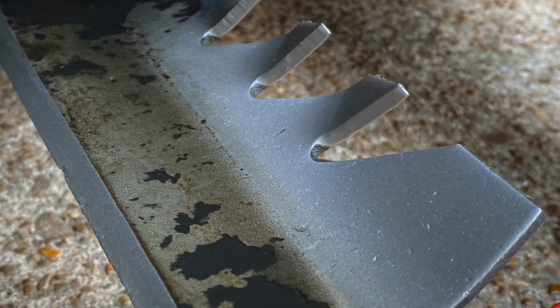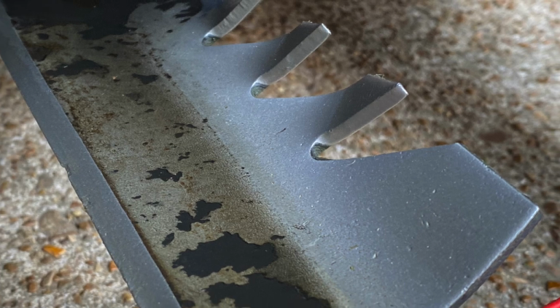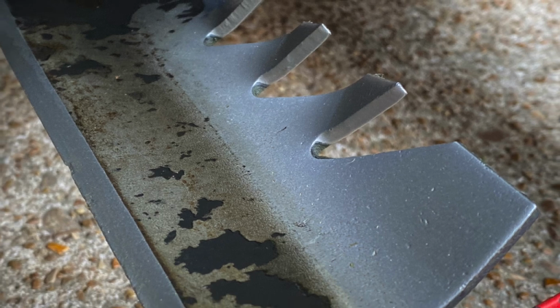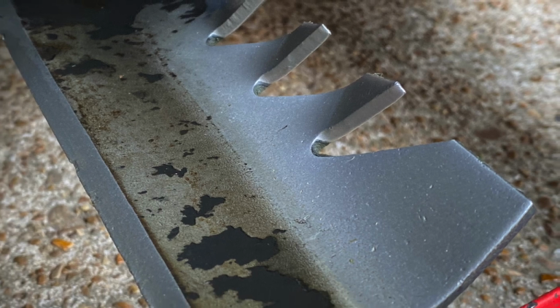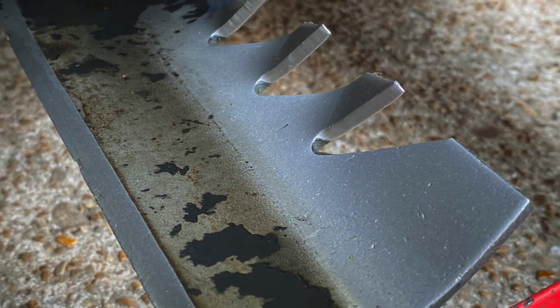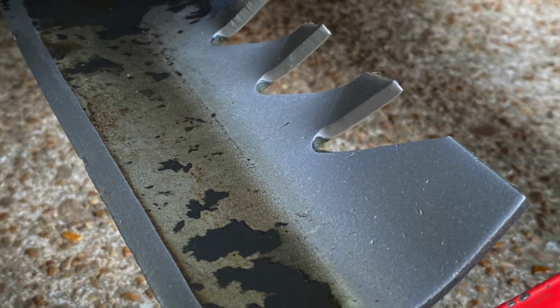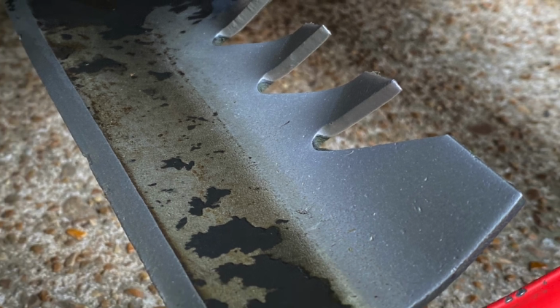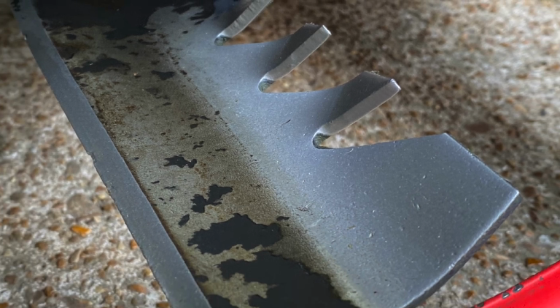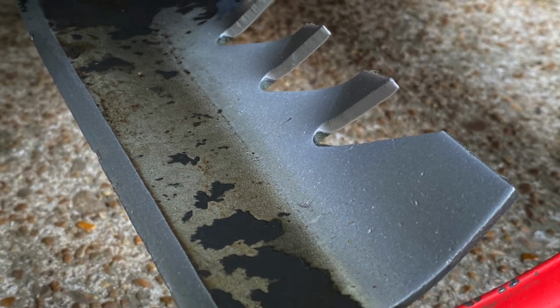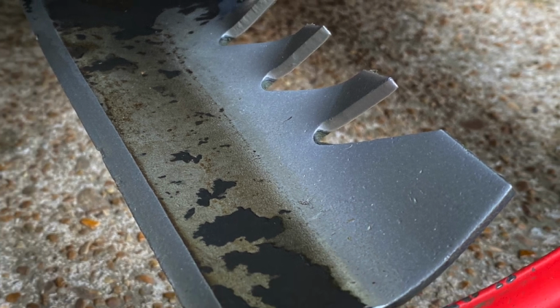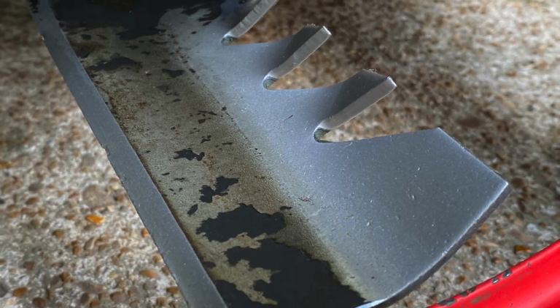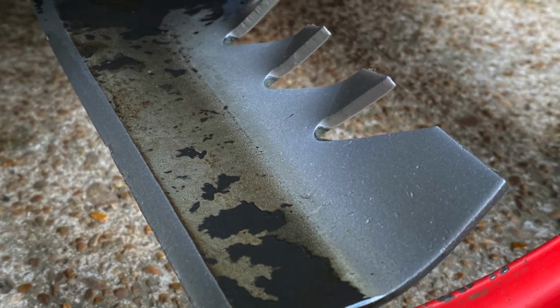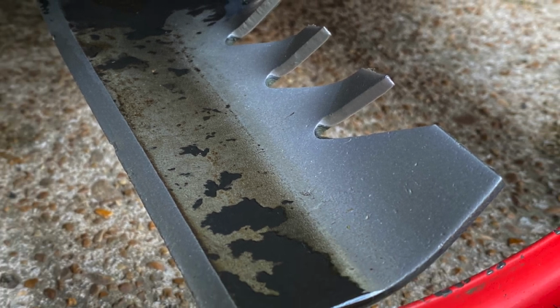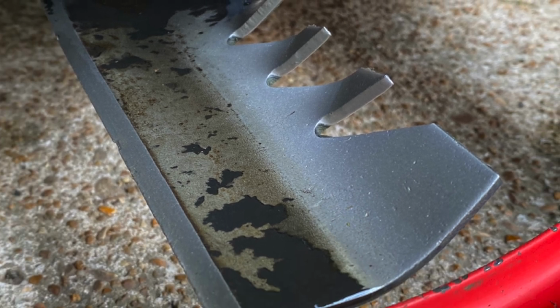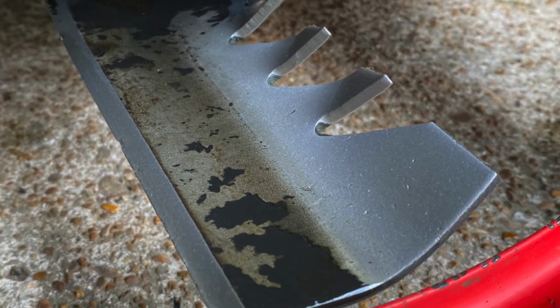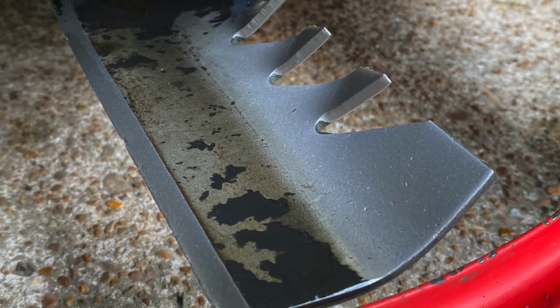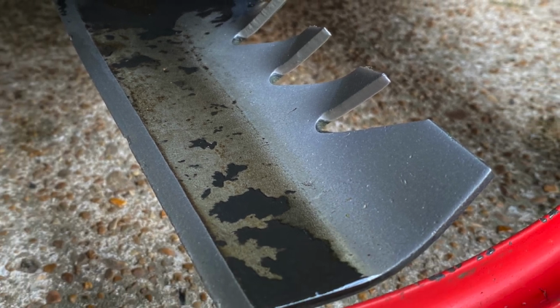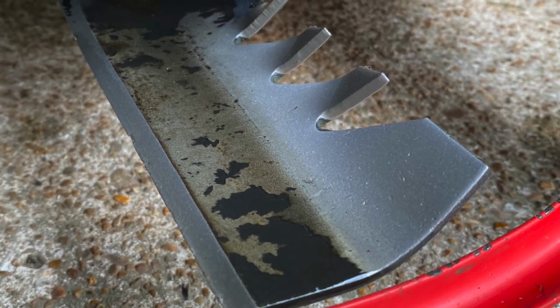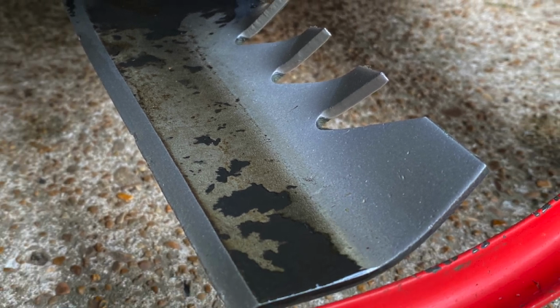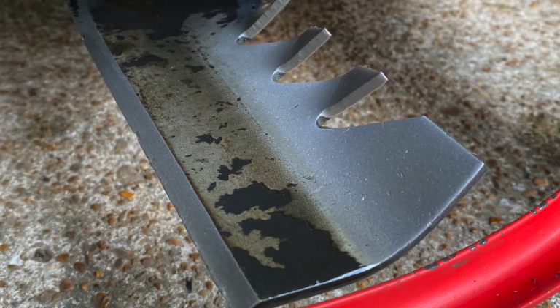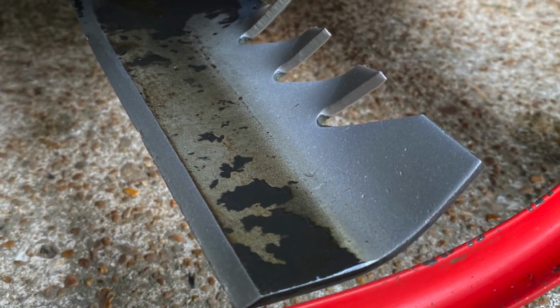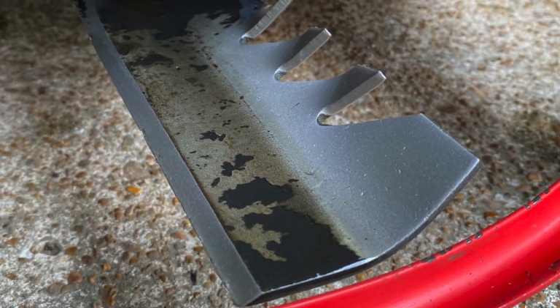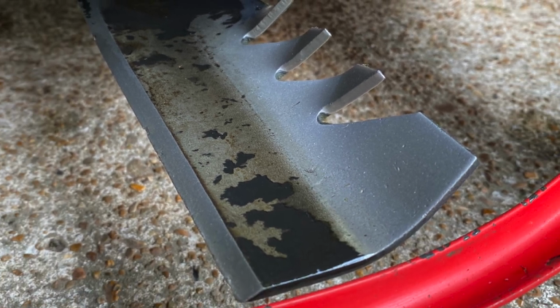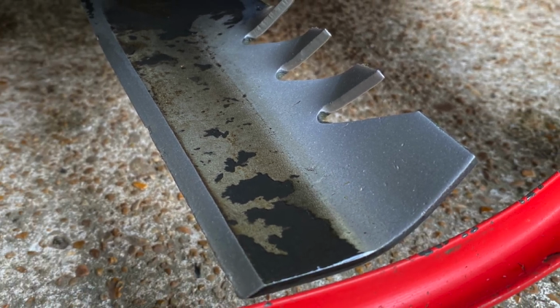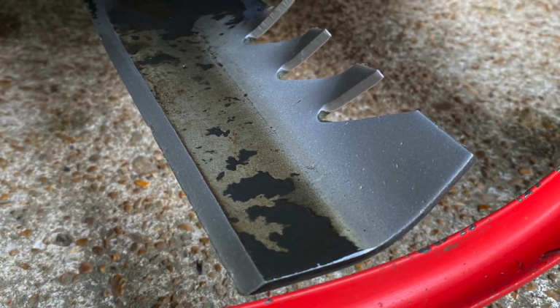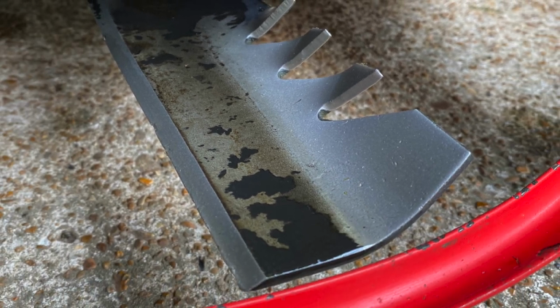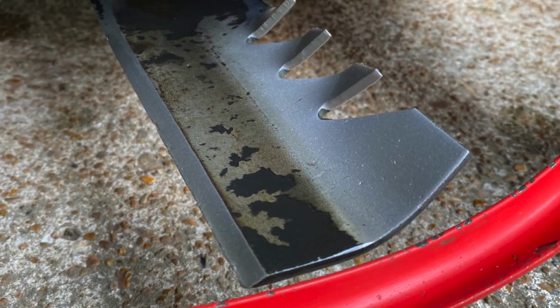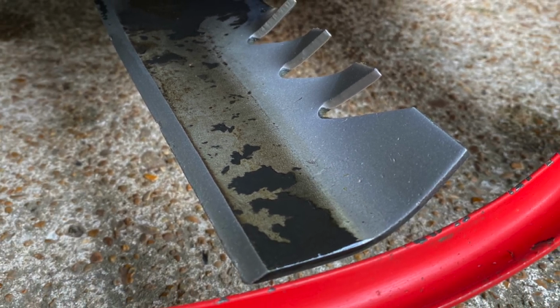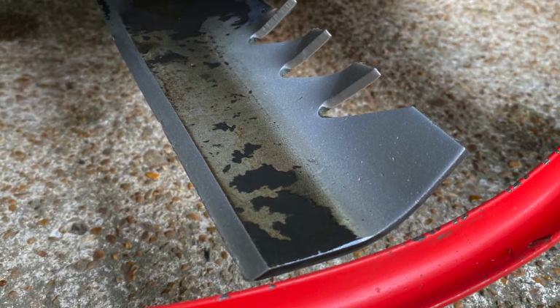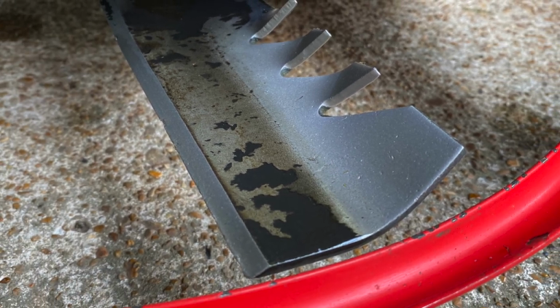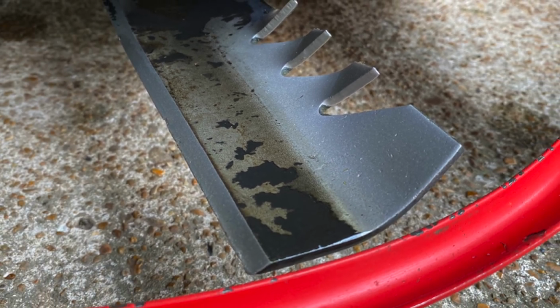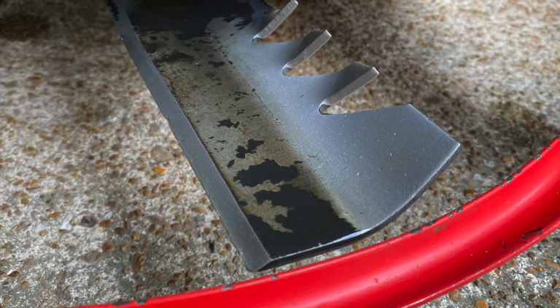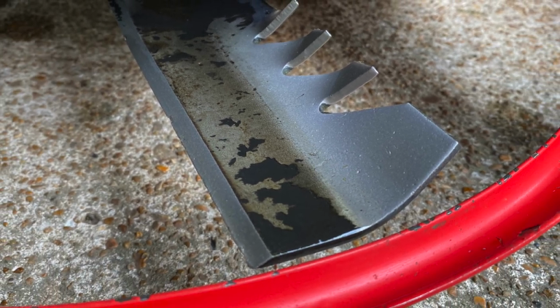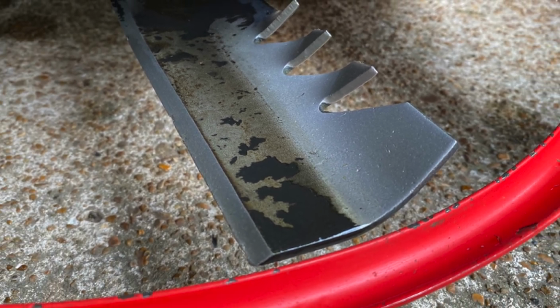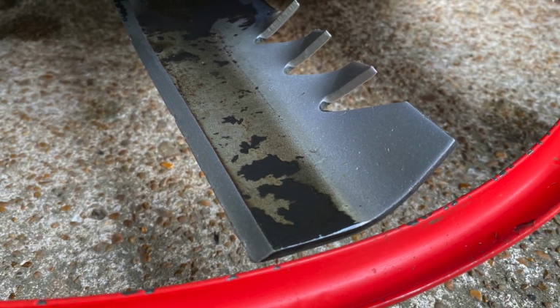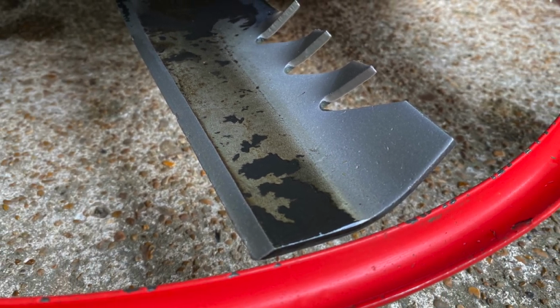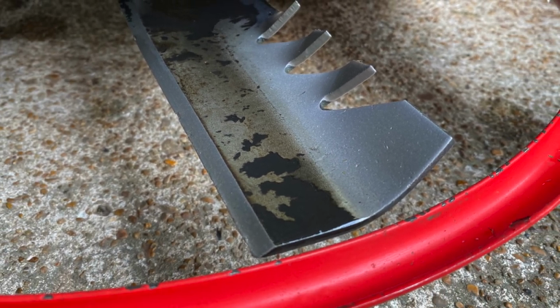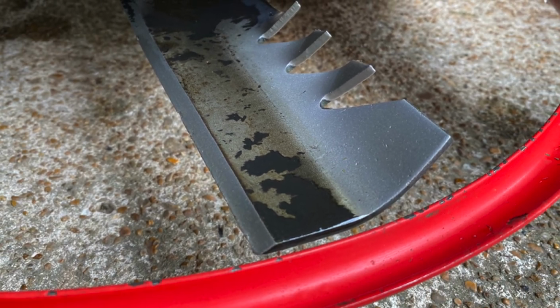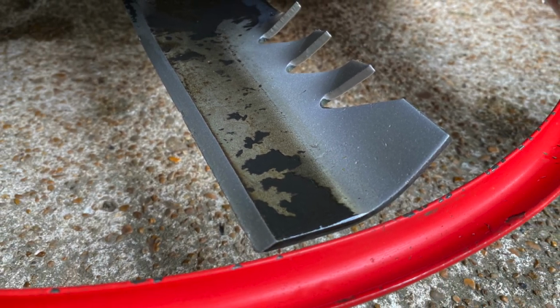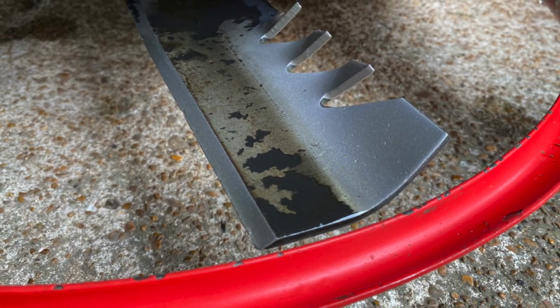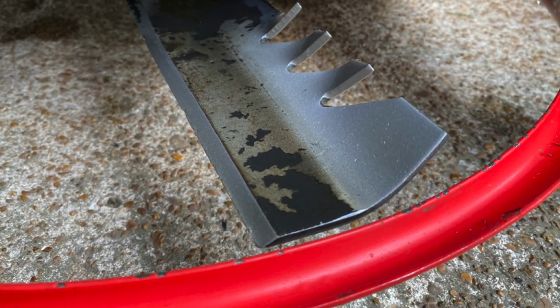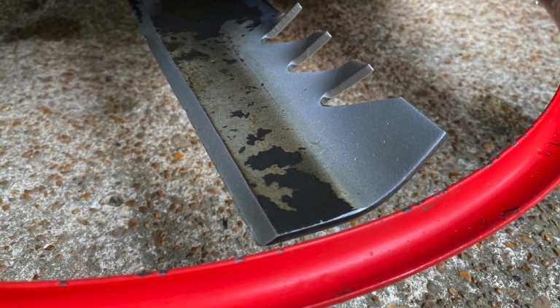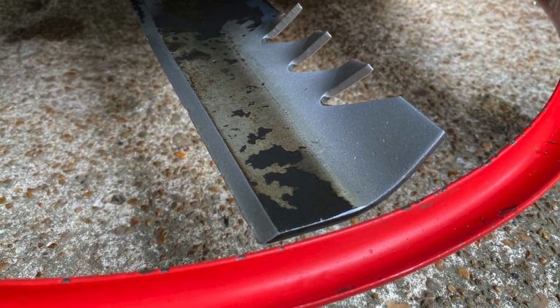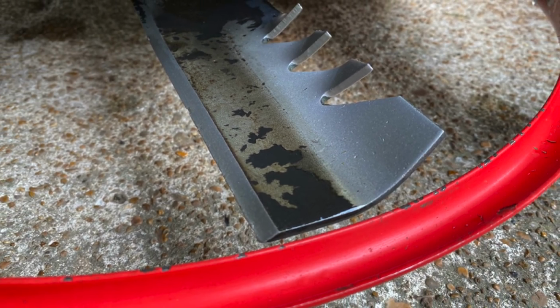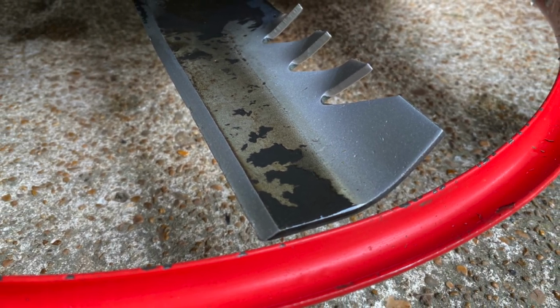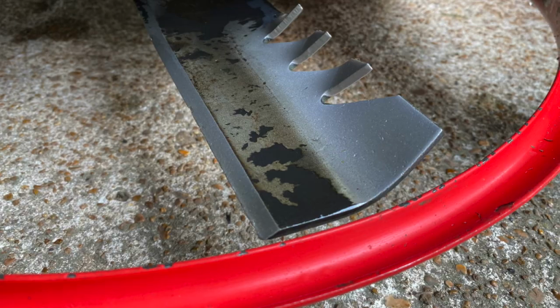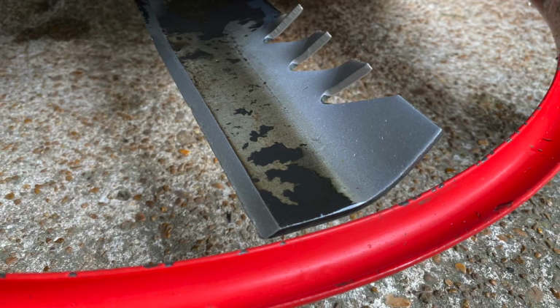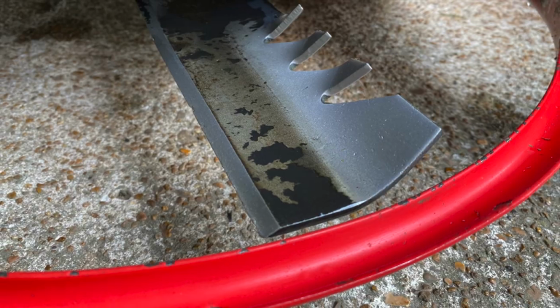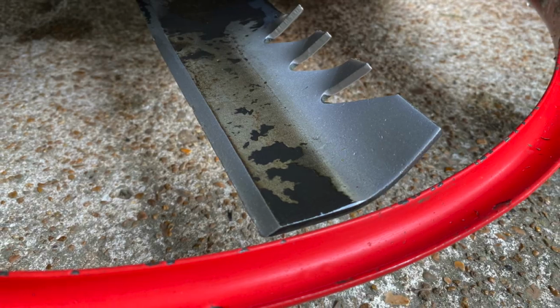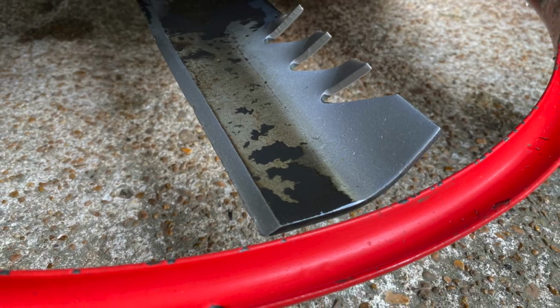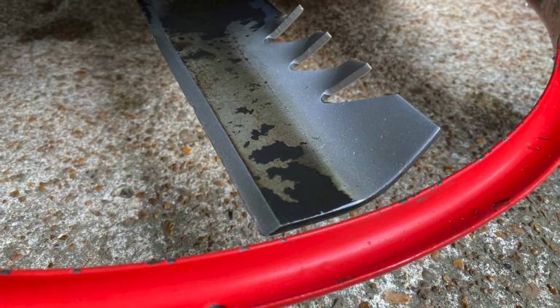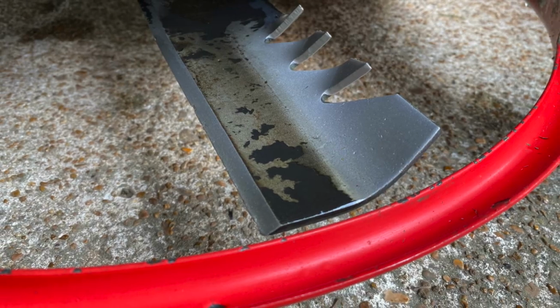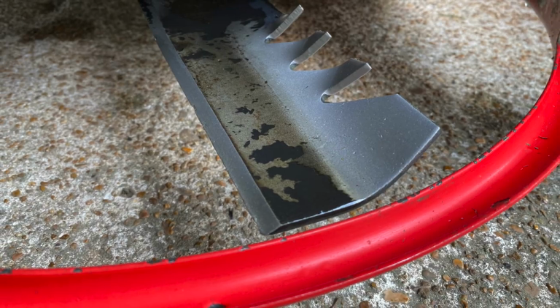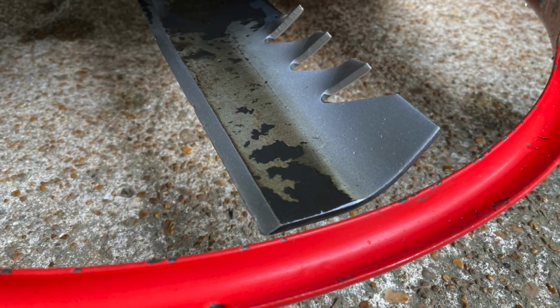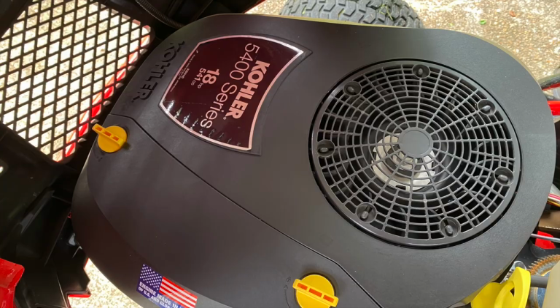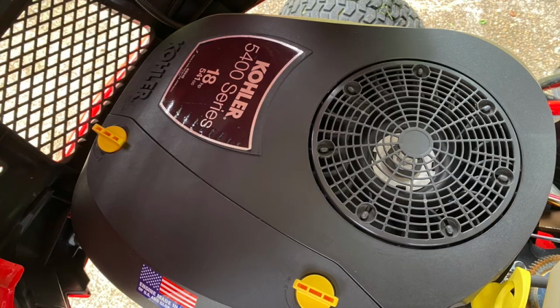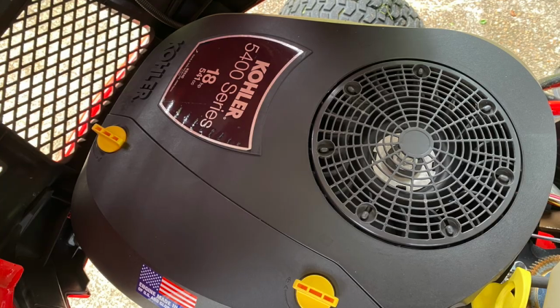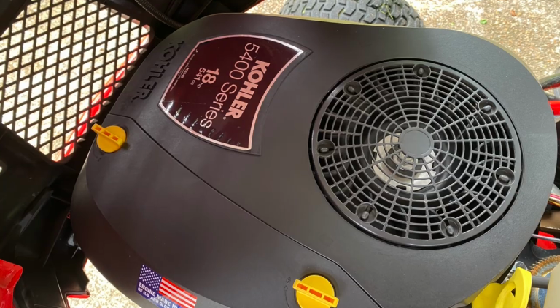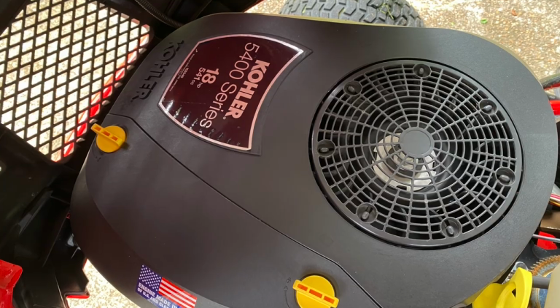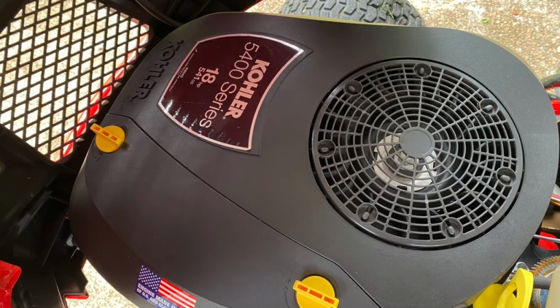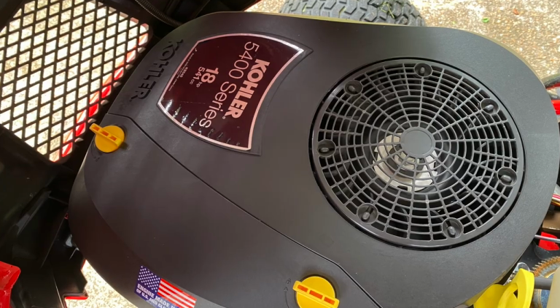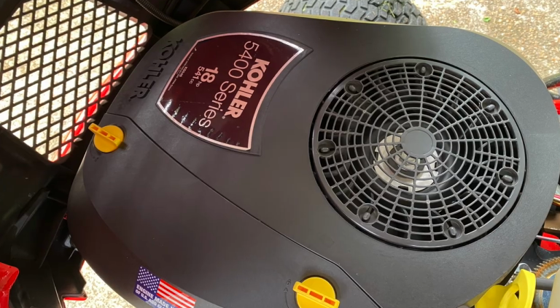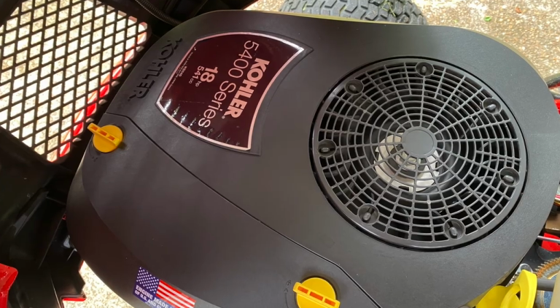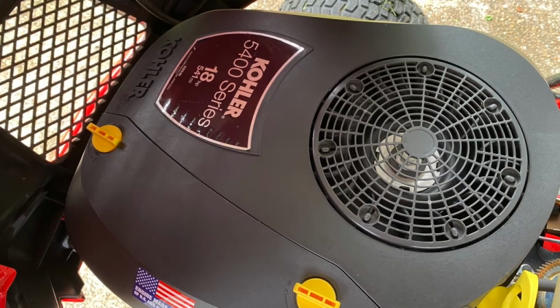I can tell you on the bottom side of the deck where each and every scuff happened in the yard. Still, the question: how do I keep it so clean?